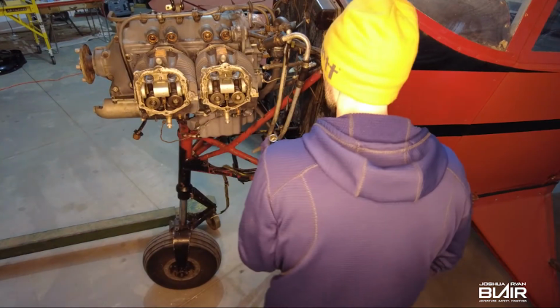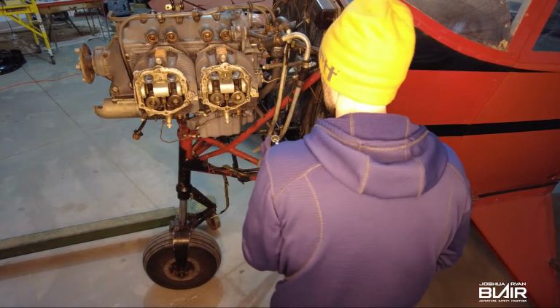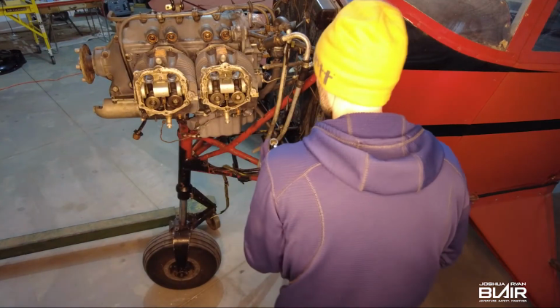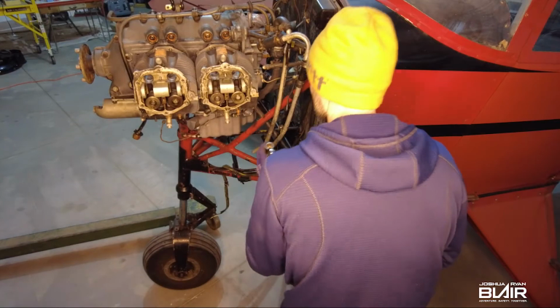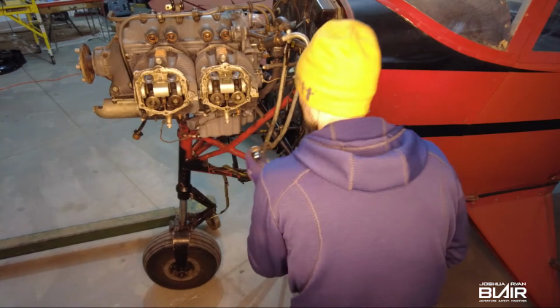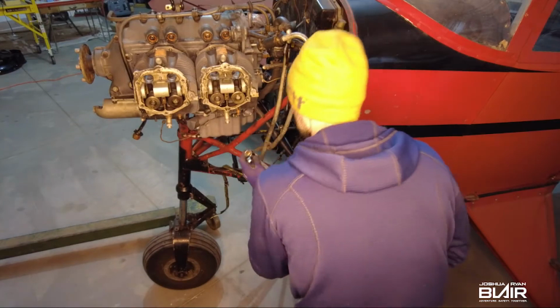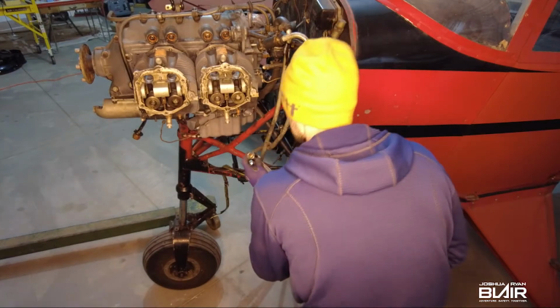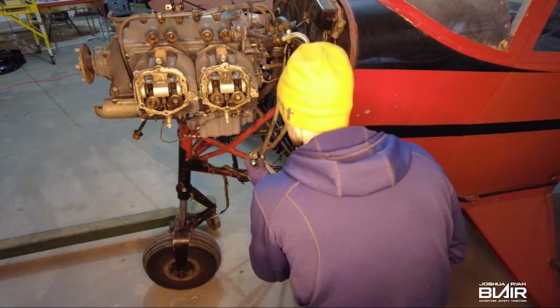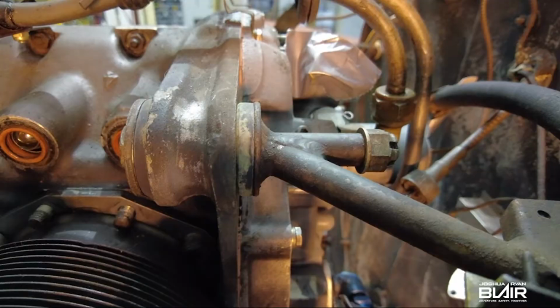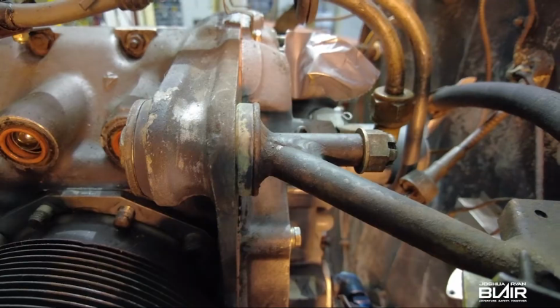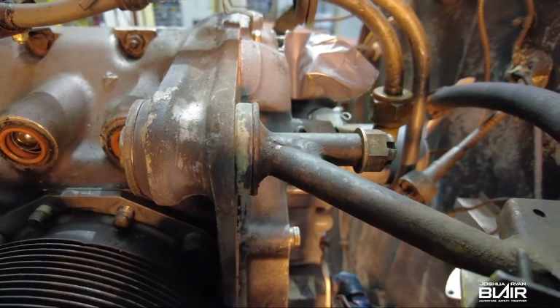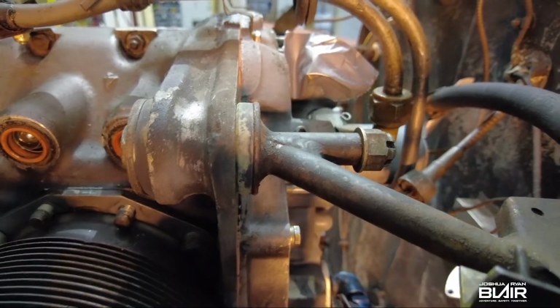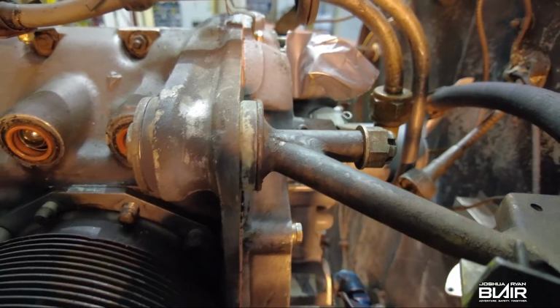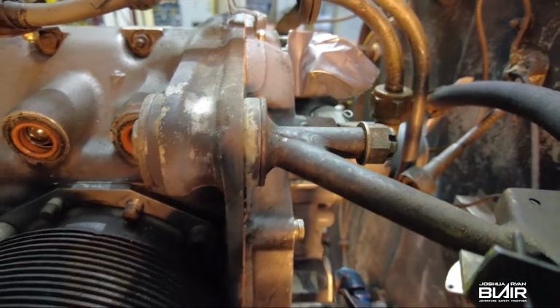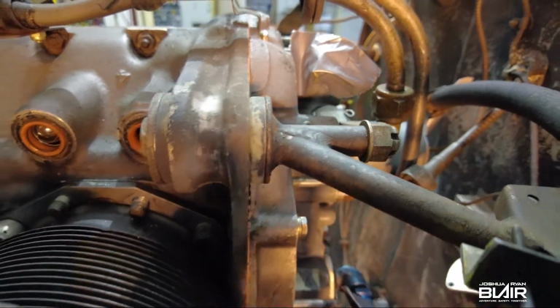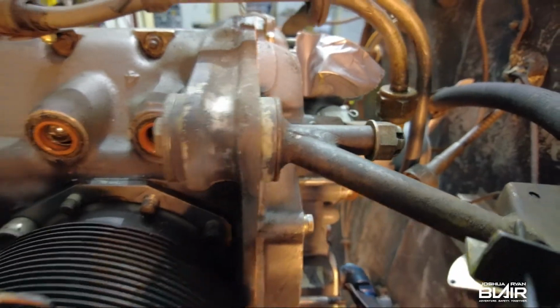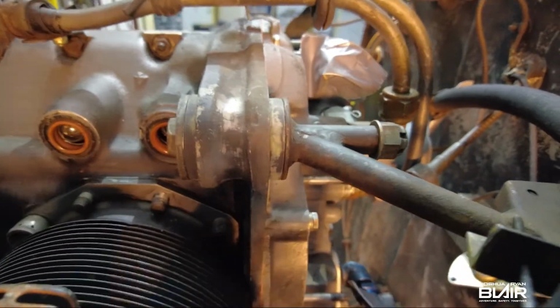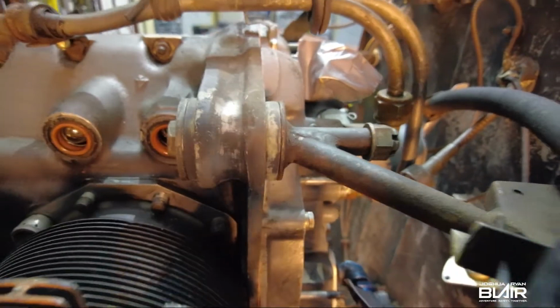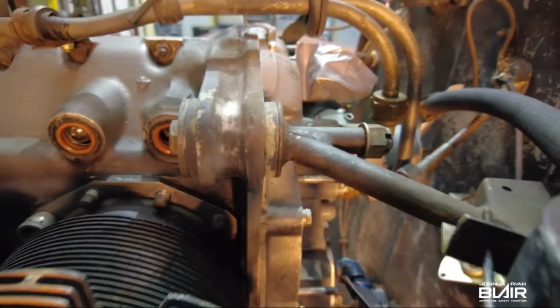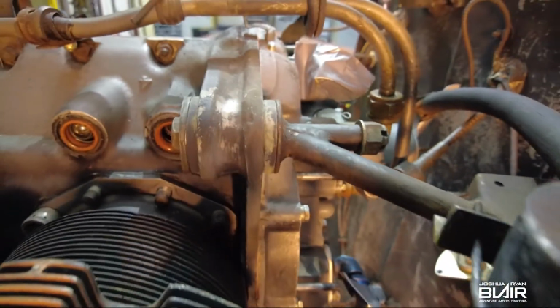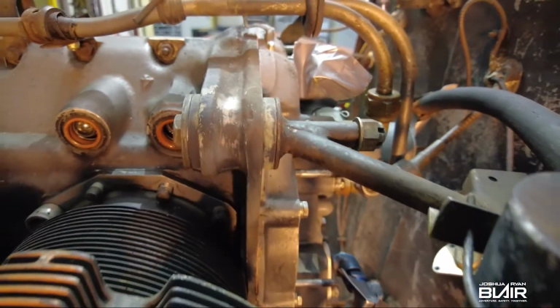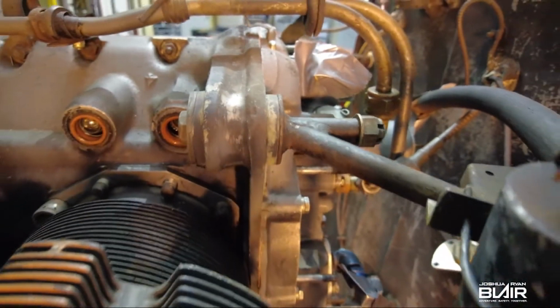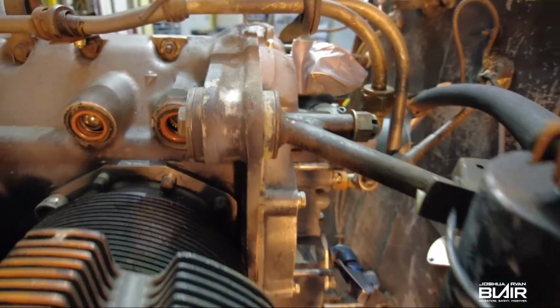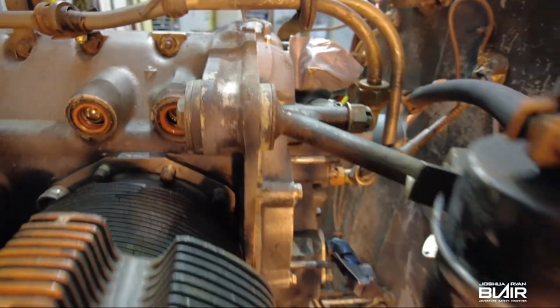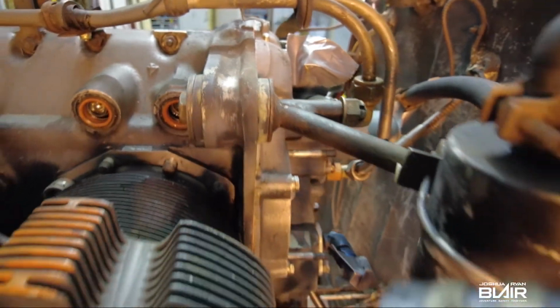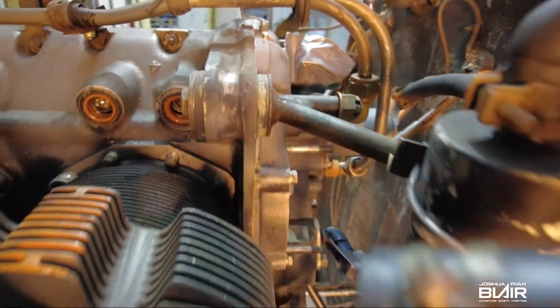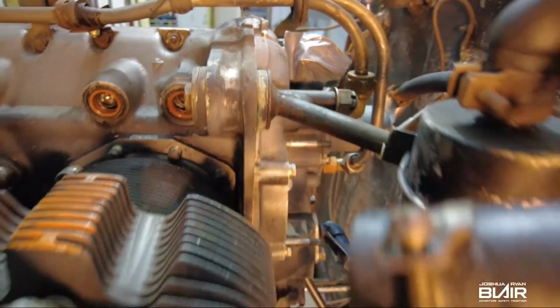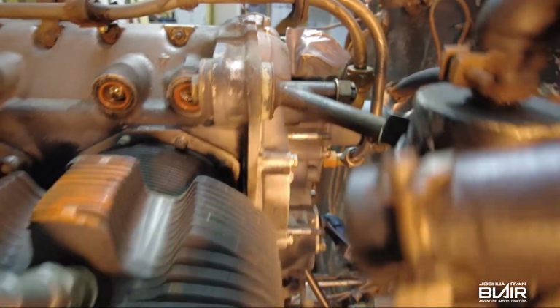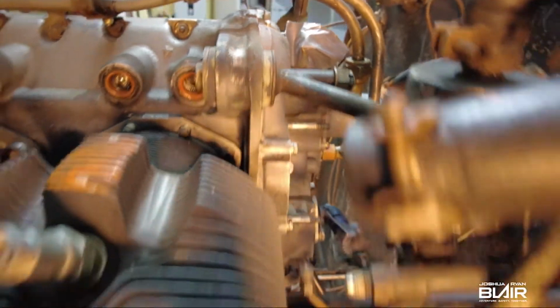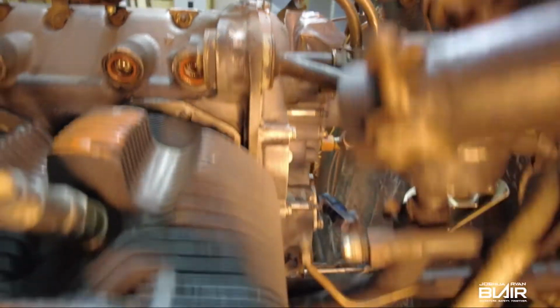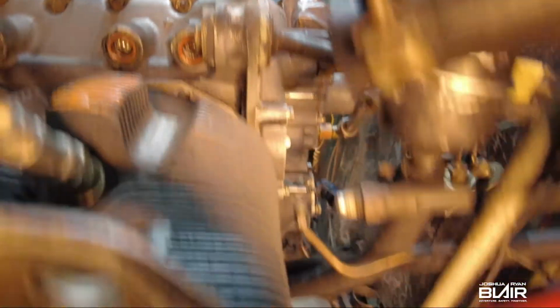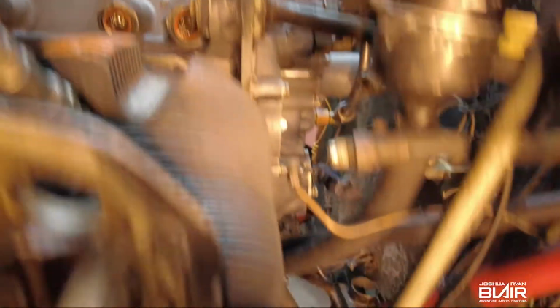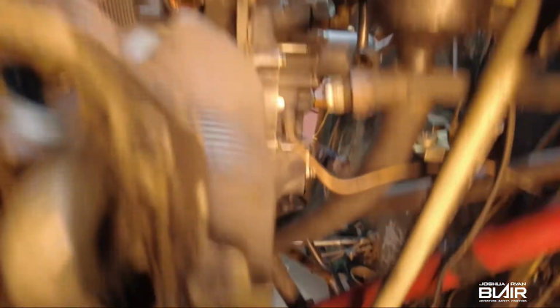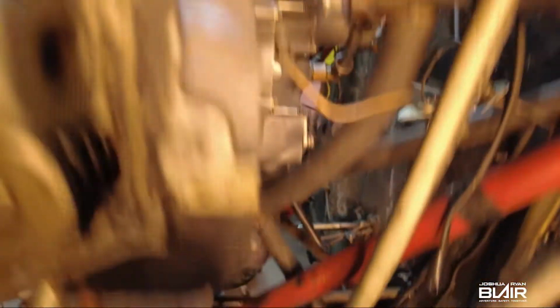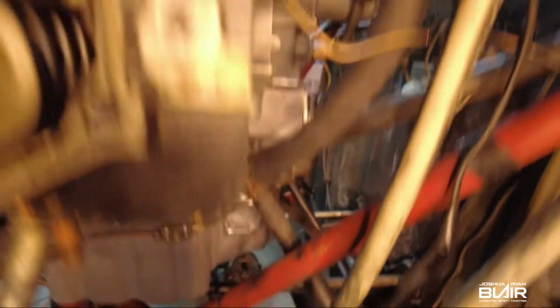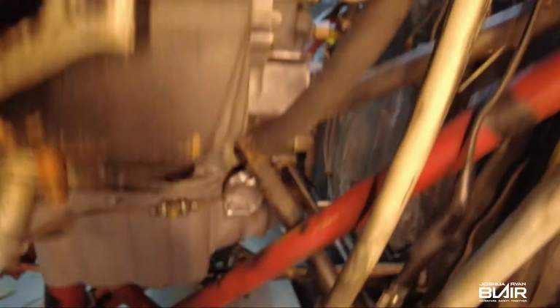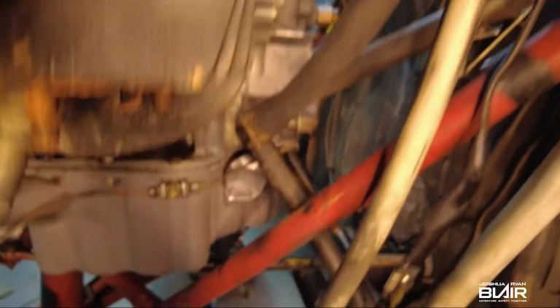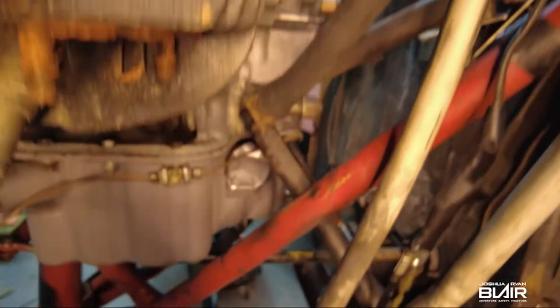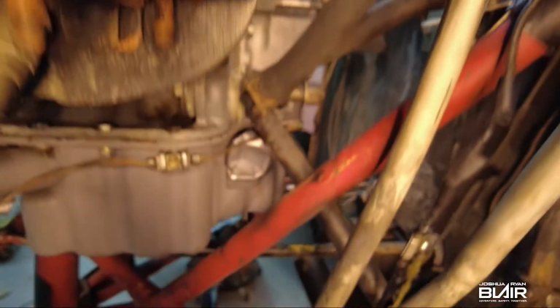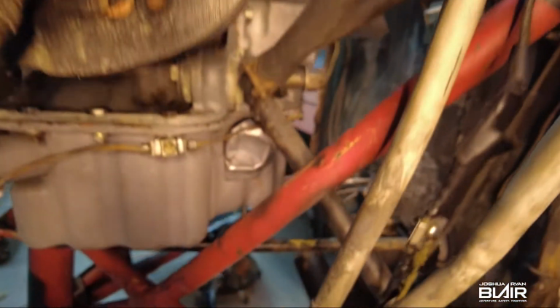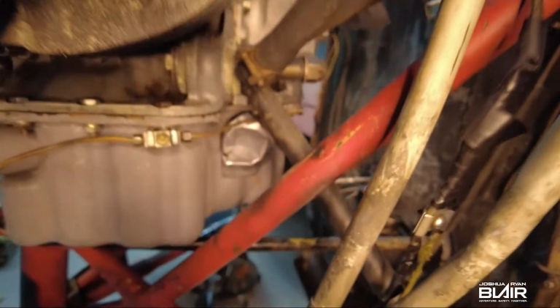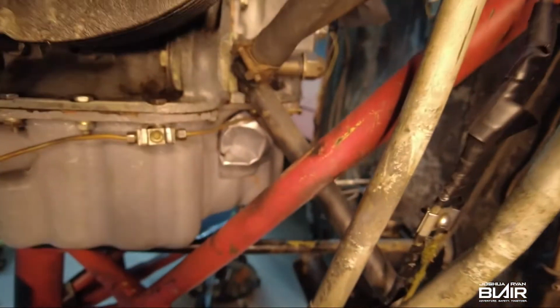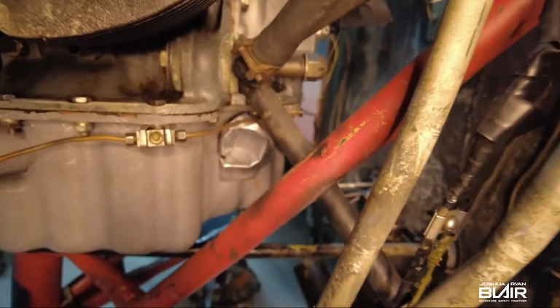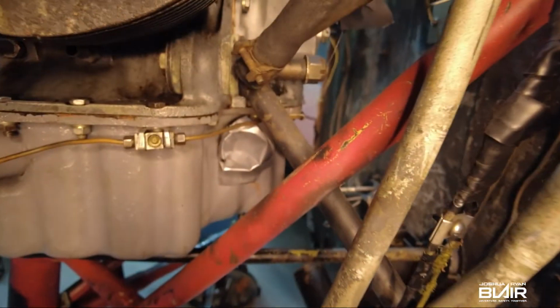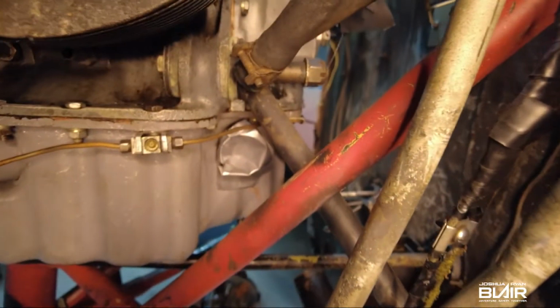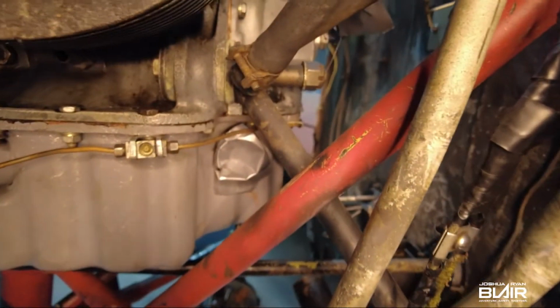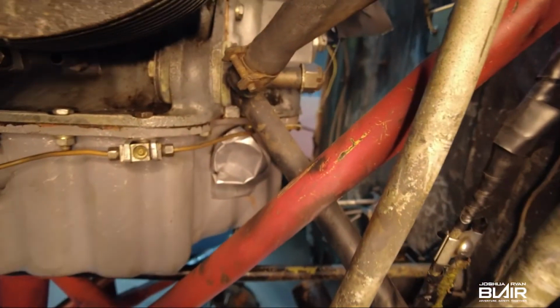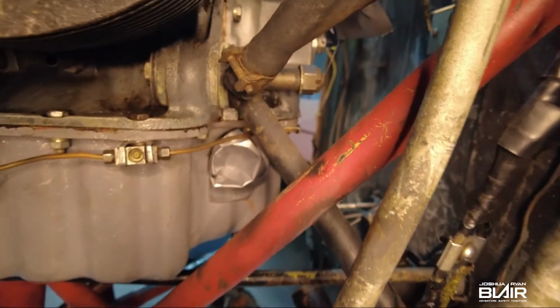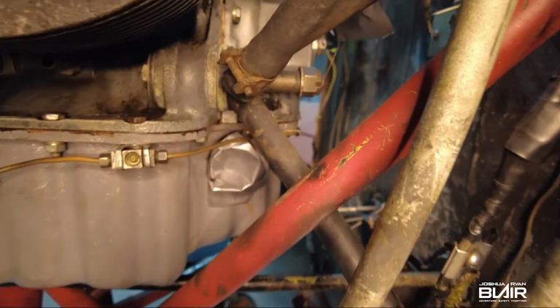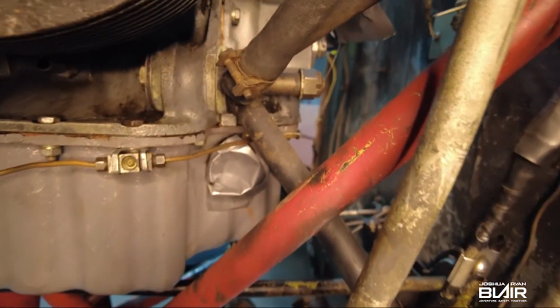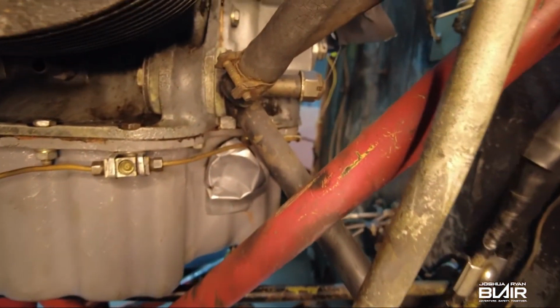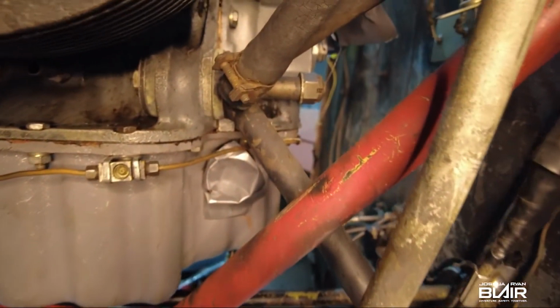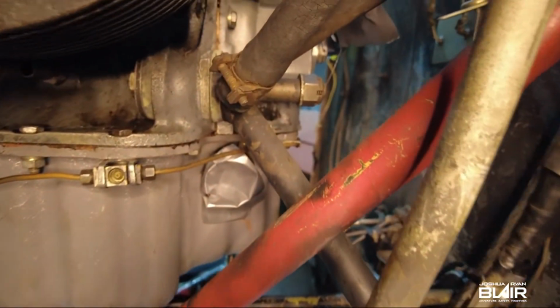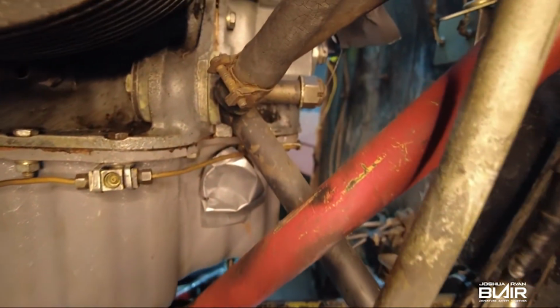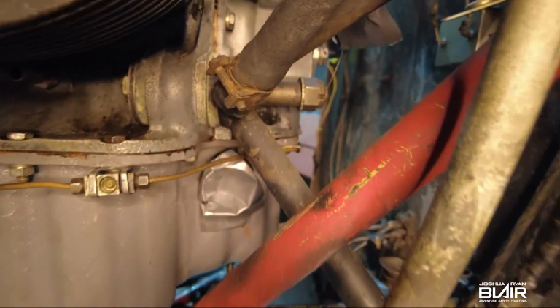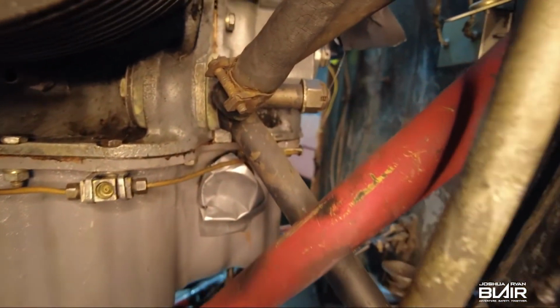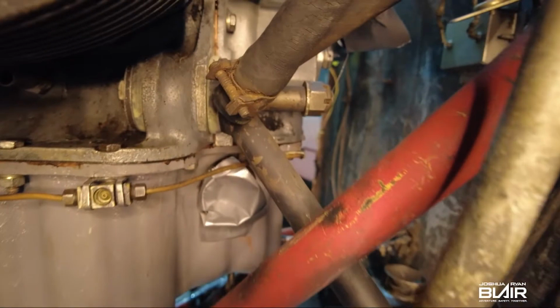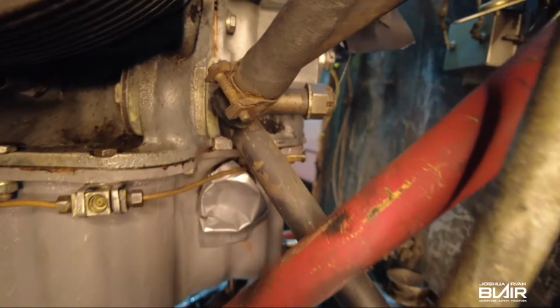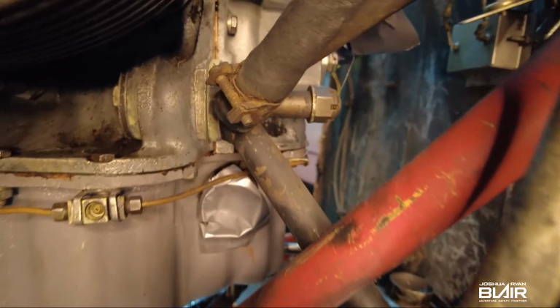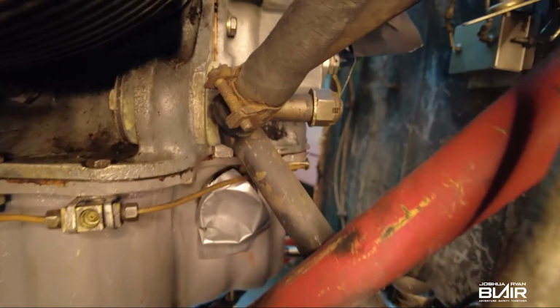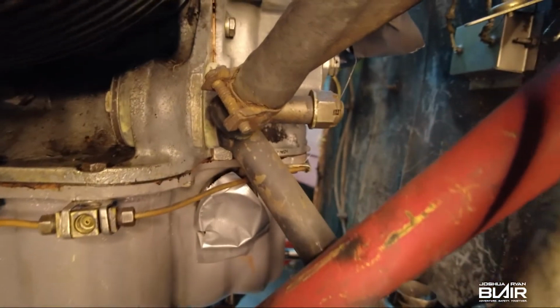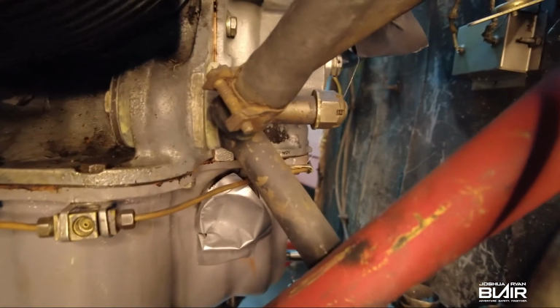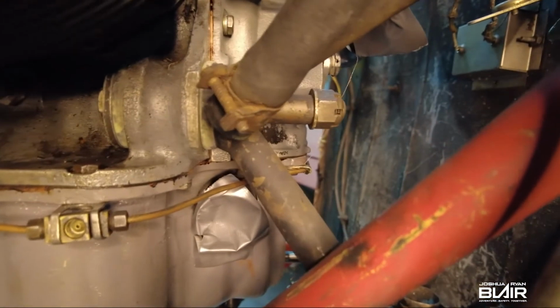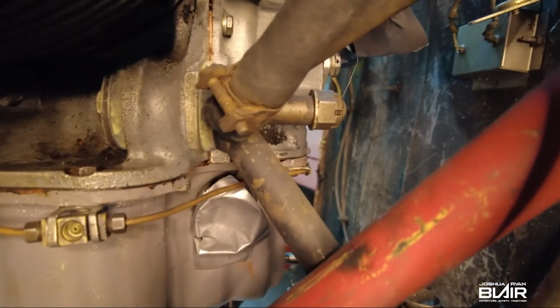Let's take a few seconds to review all four engine mount locations, just in case you missed them while reviewing the engine.